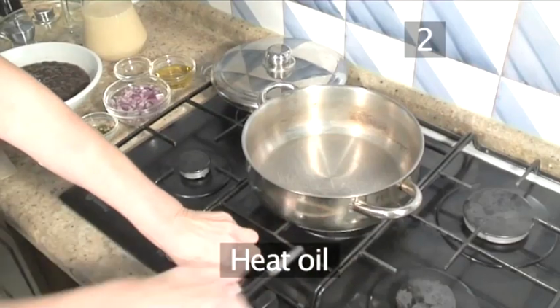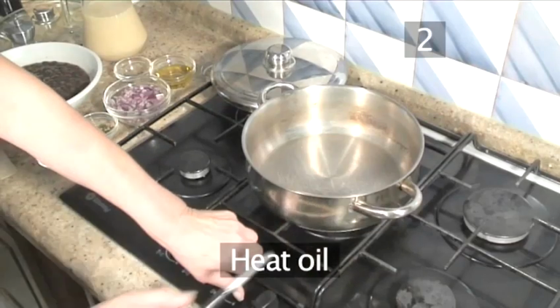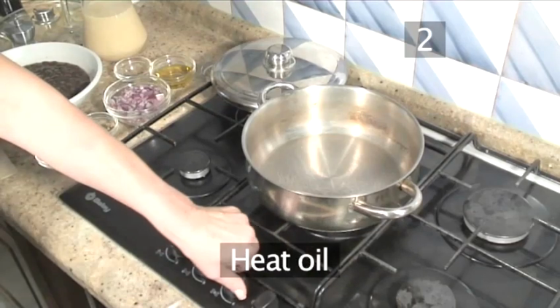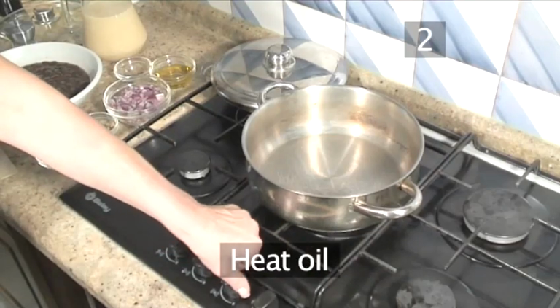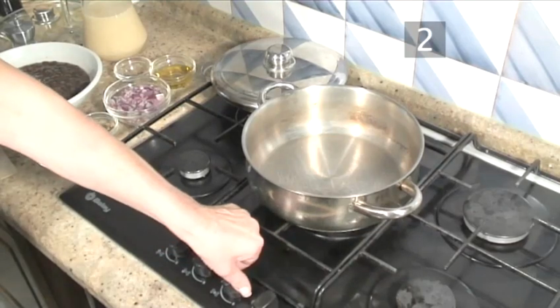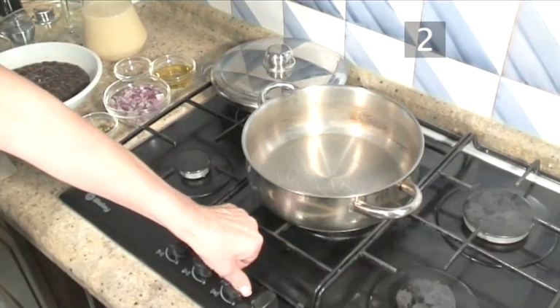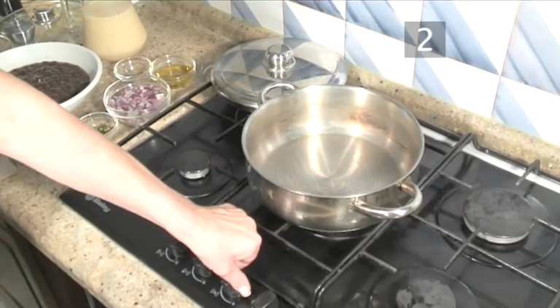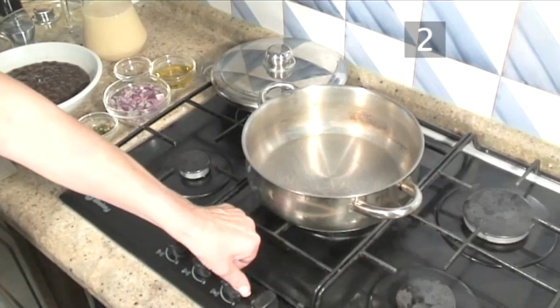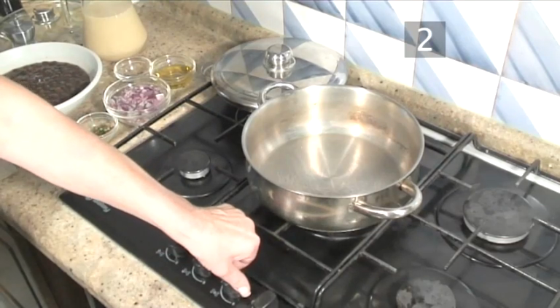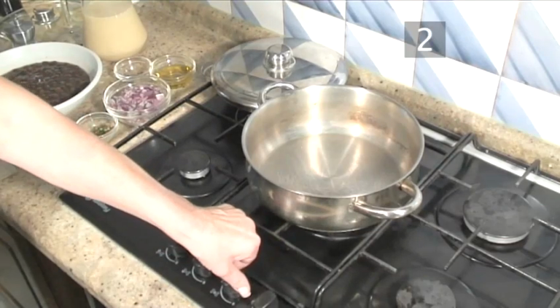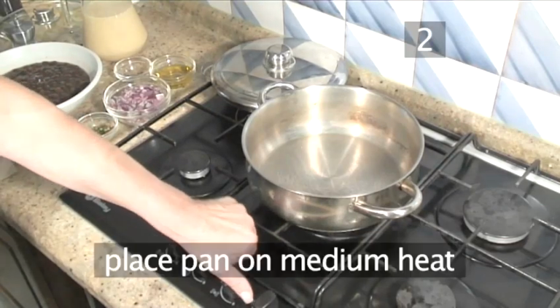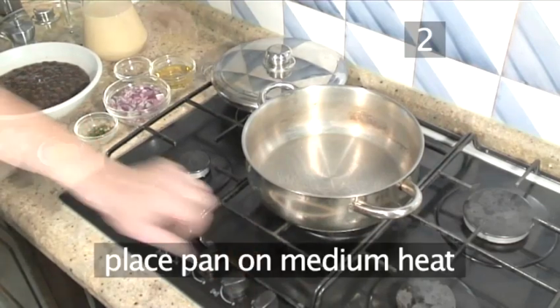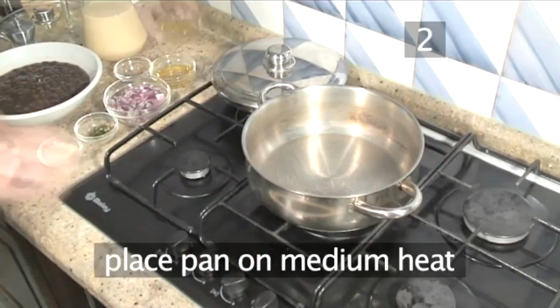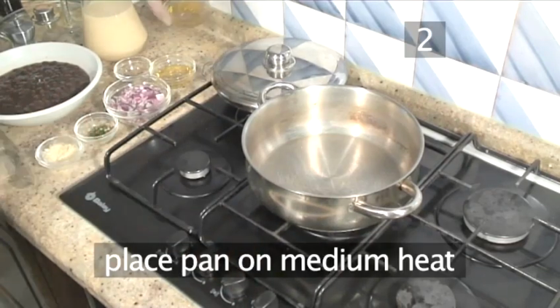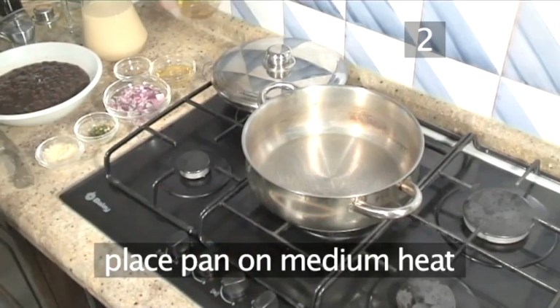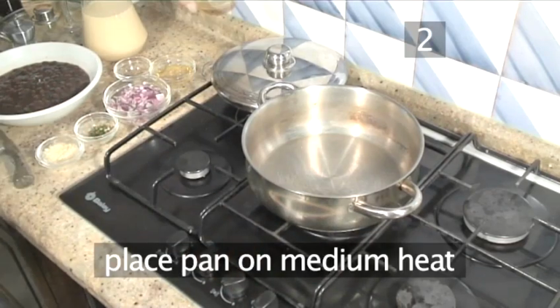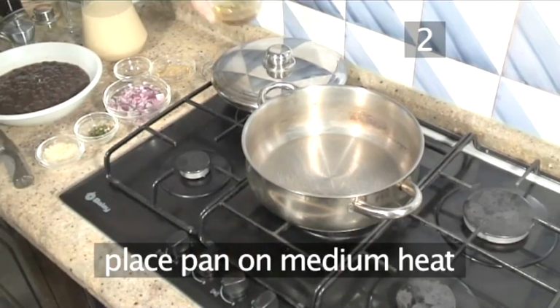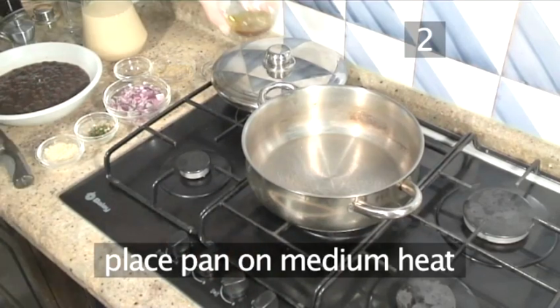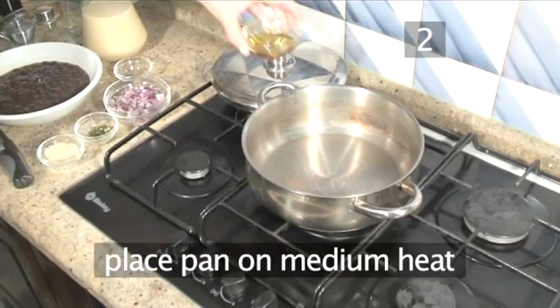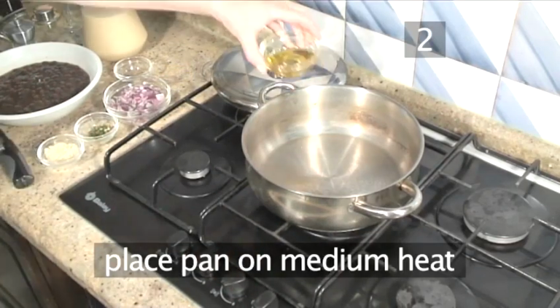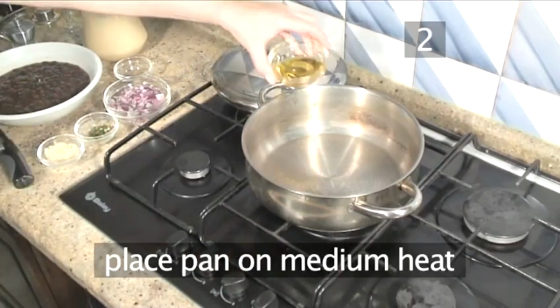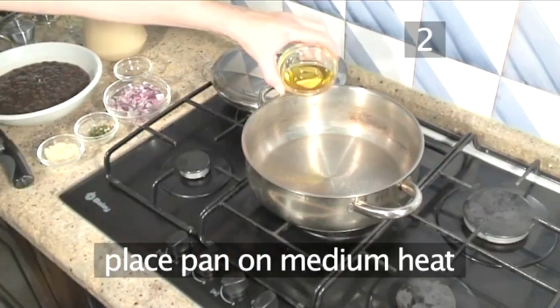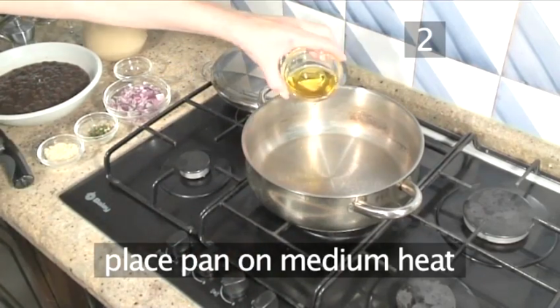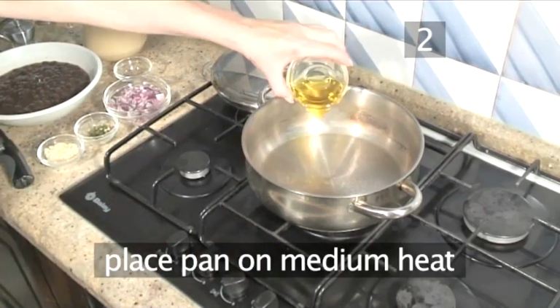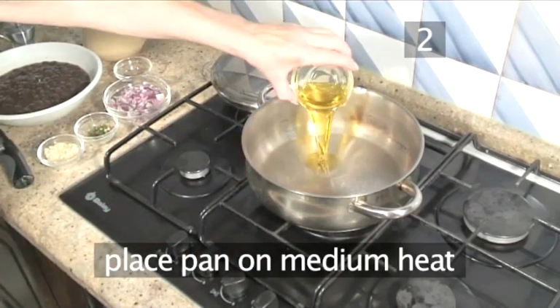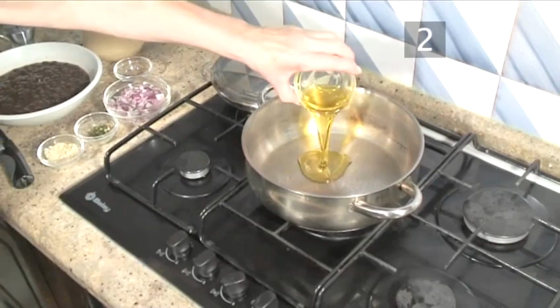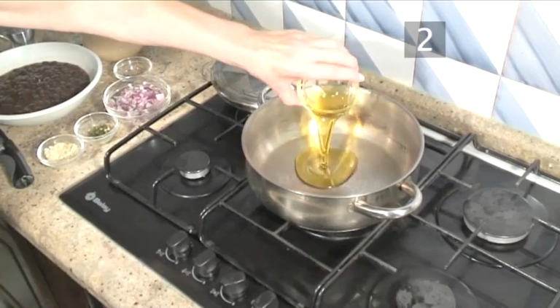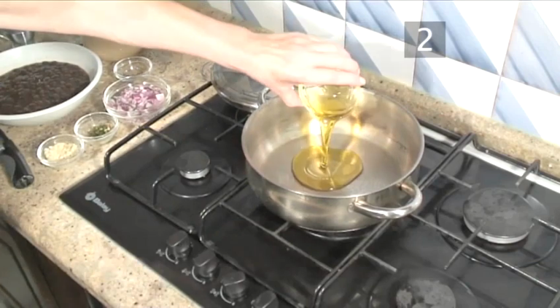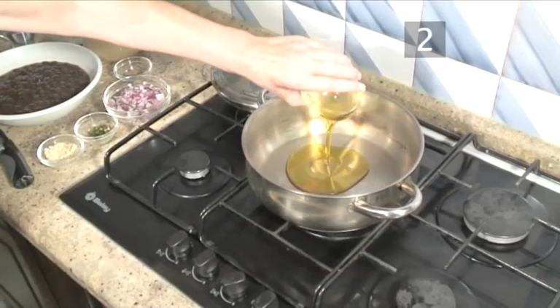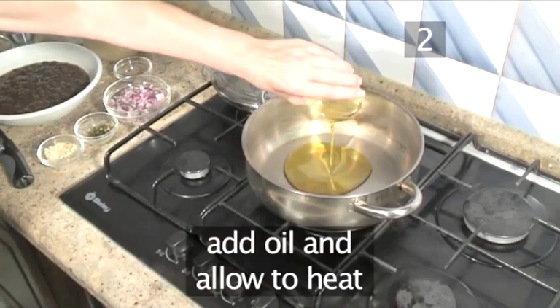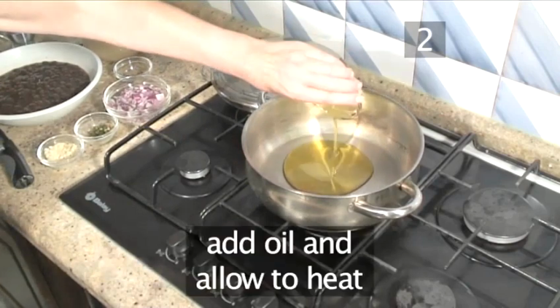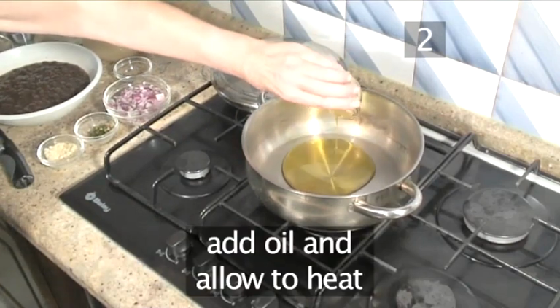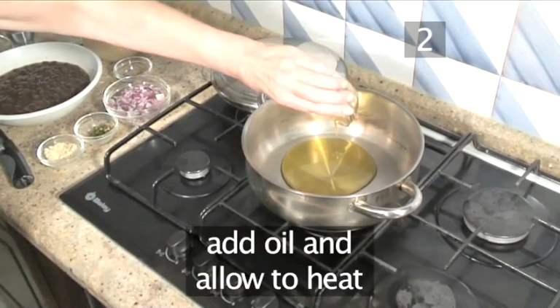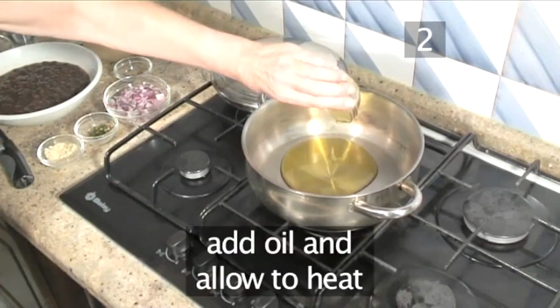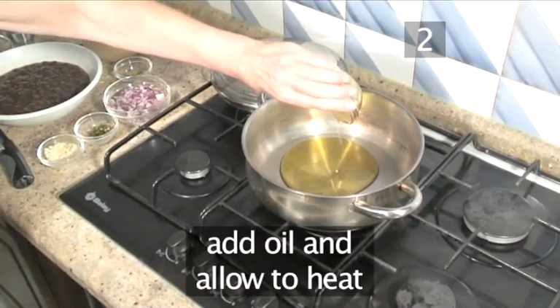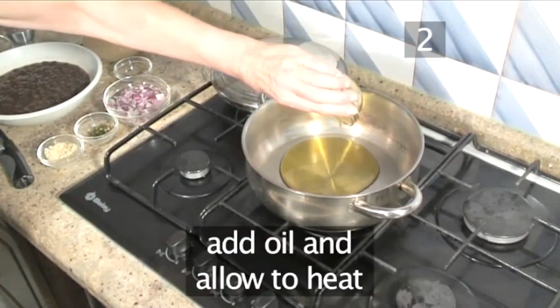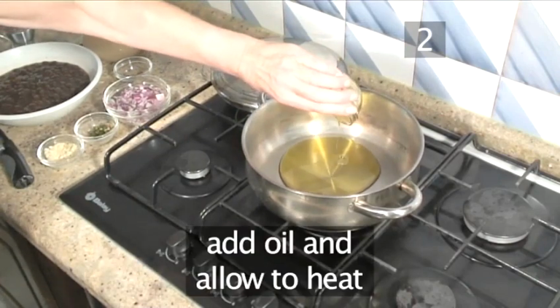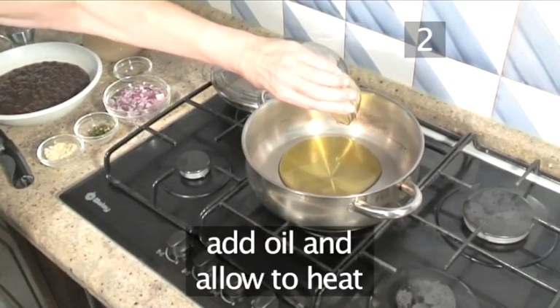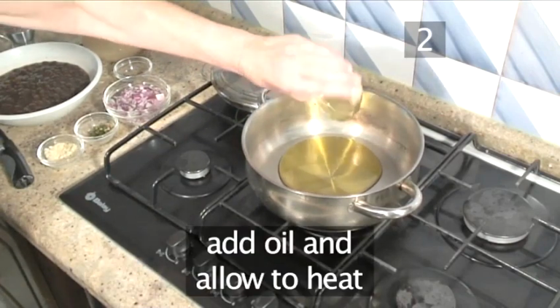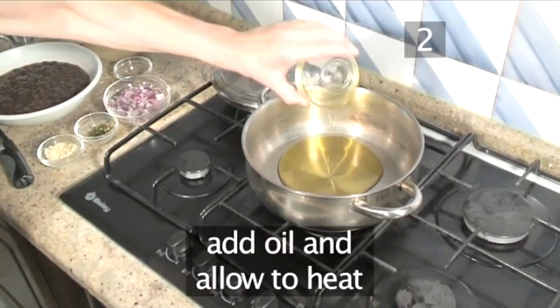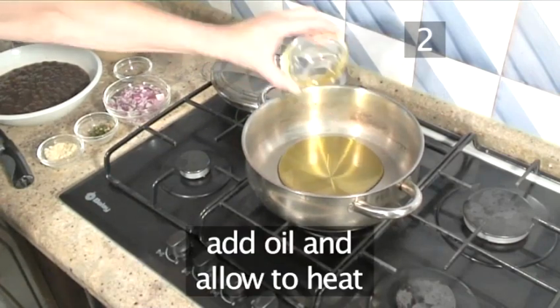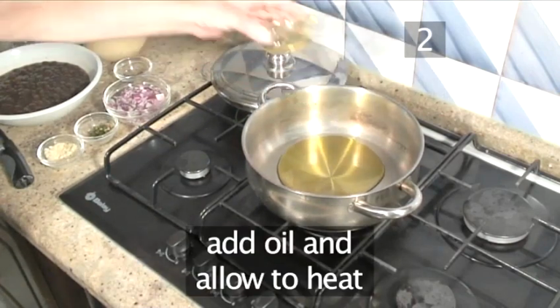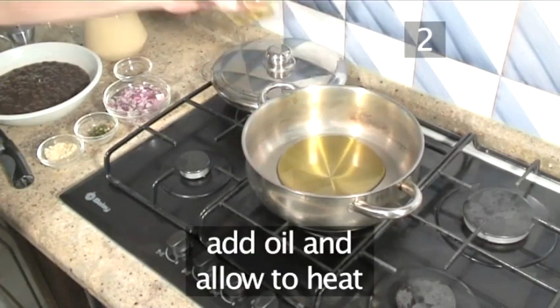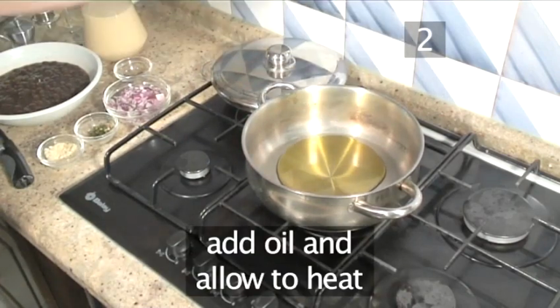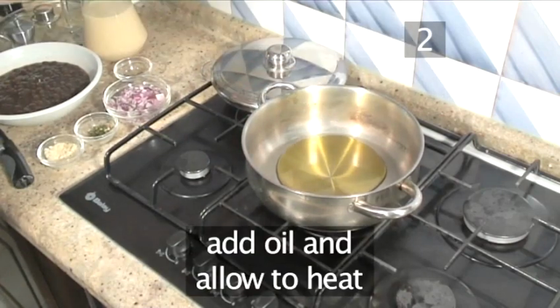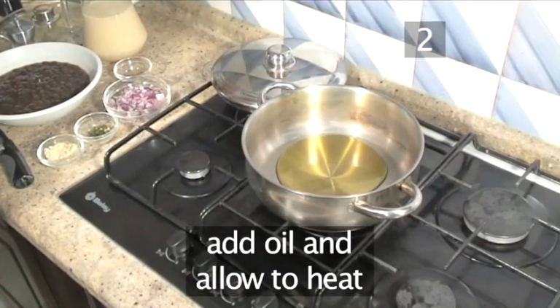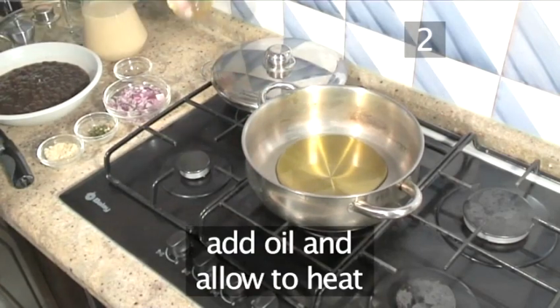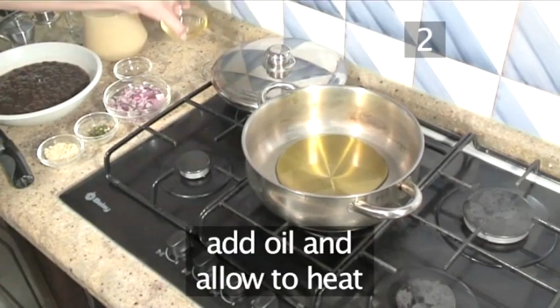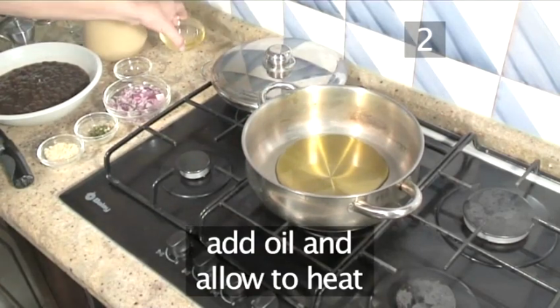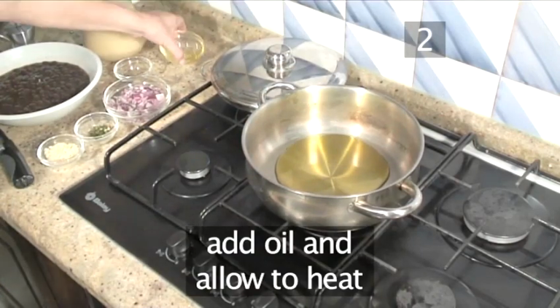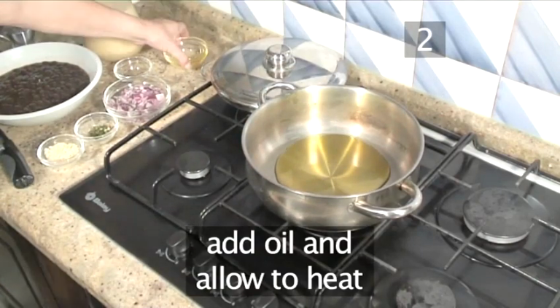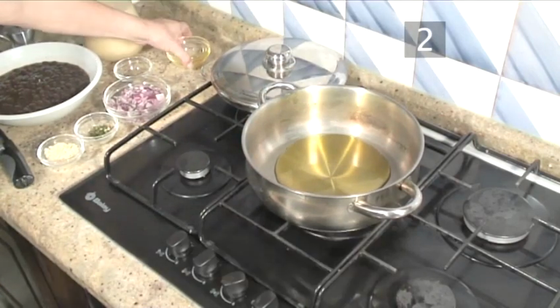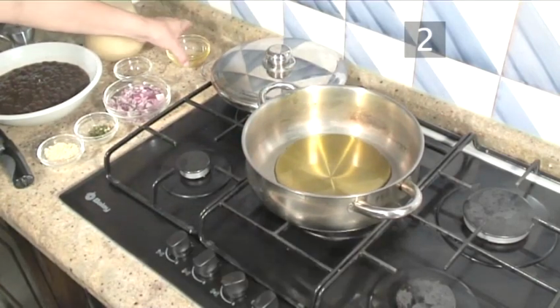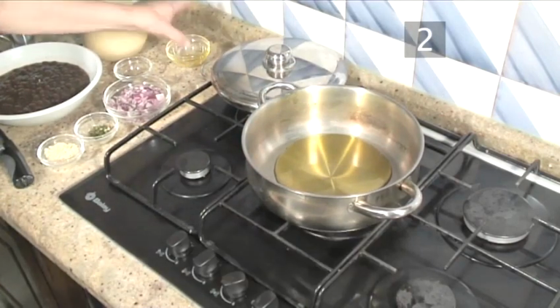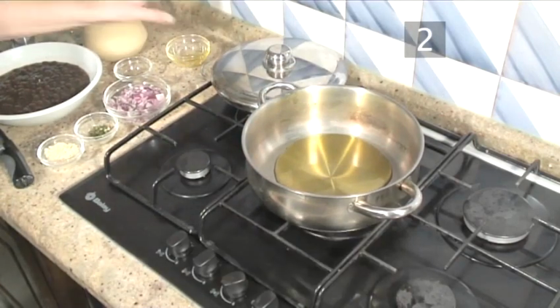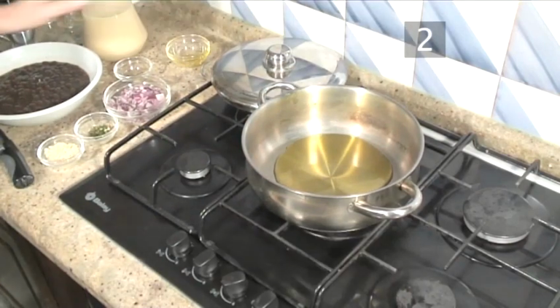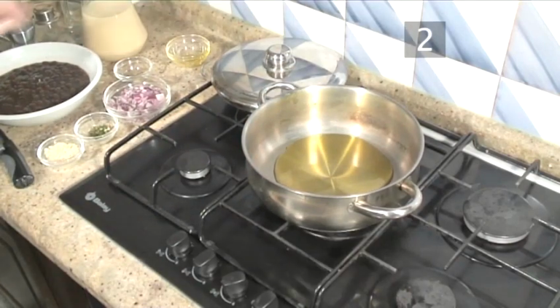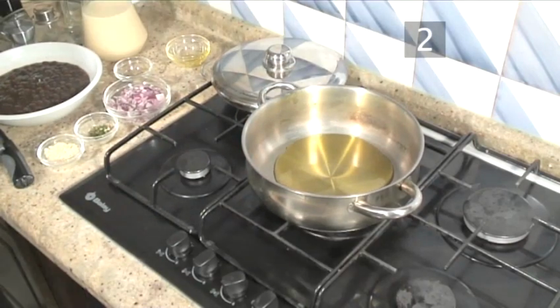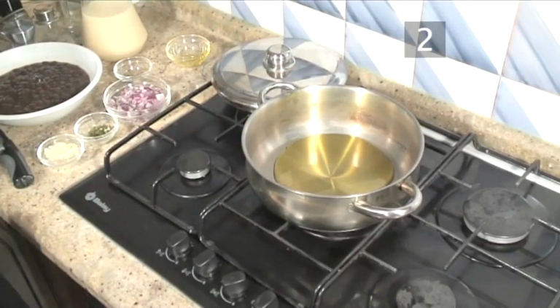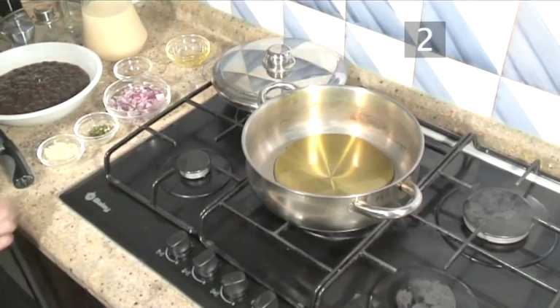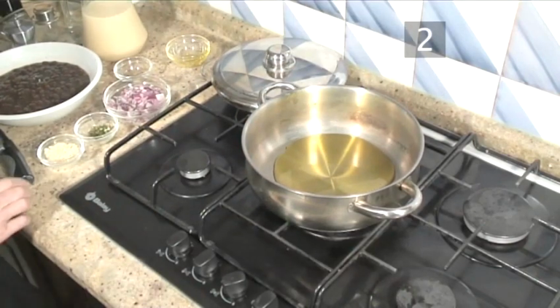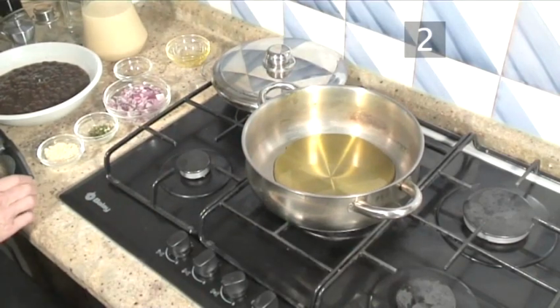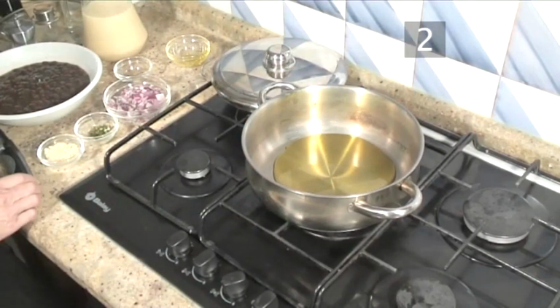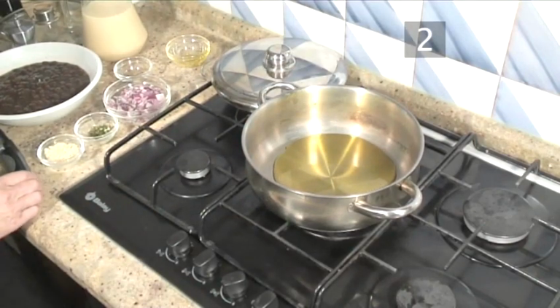Step 2: heat the oil. Place the pan under a medium heat, add the oil and allow to warm through.